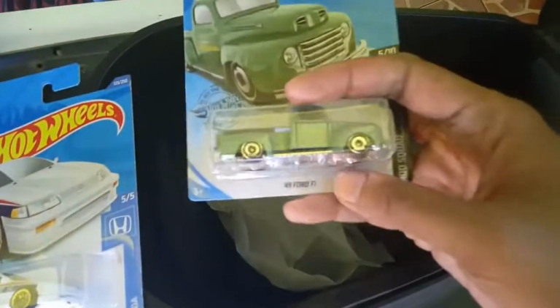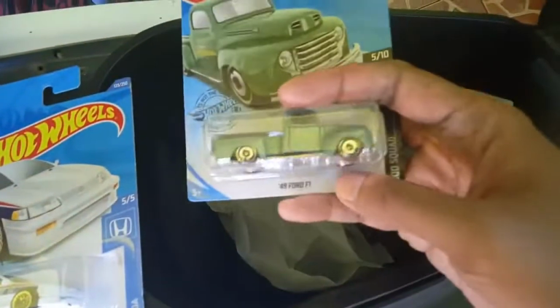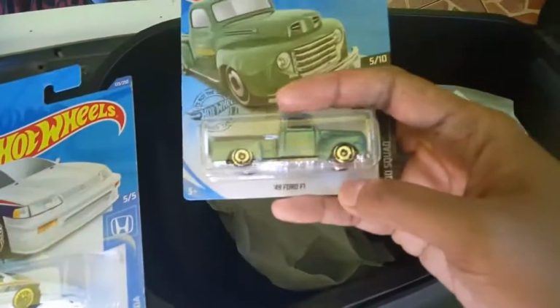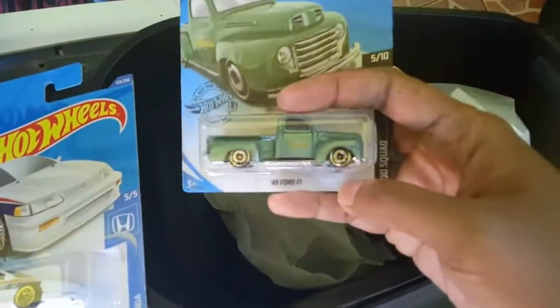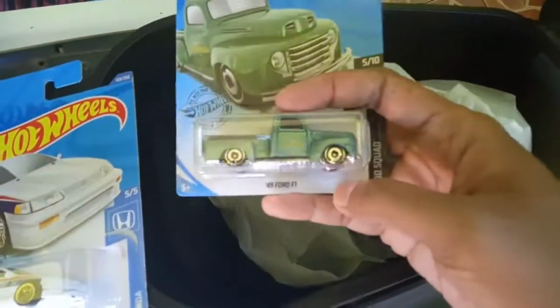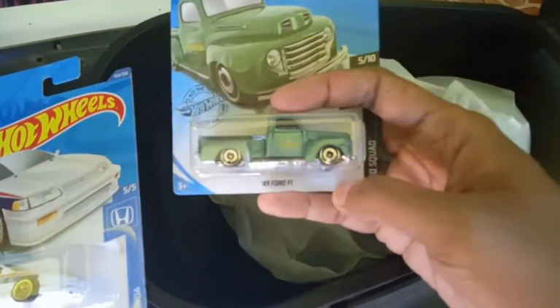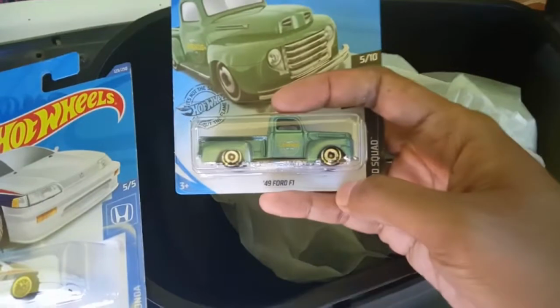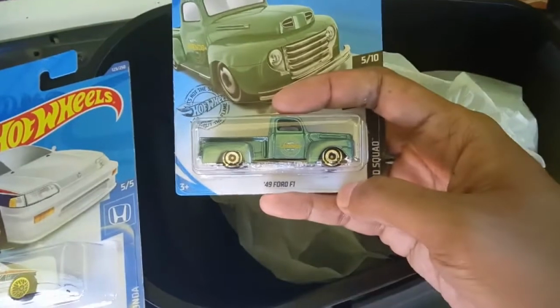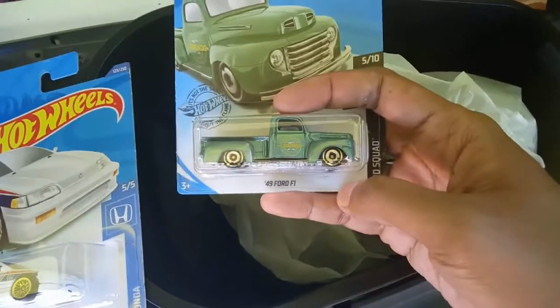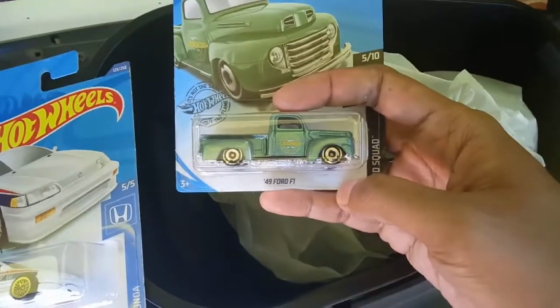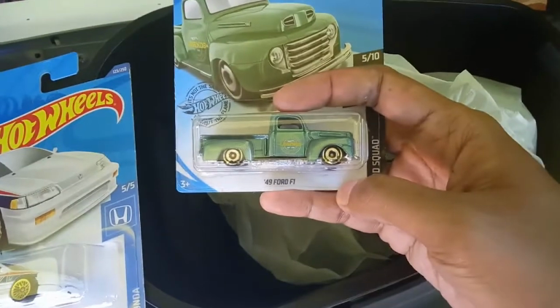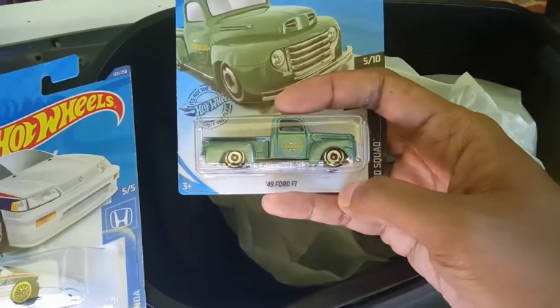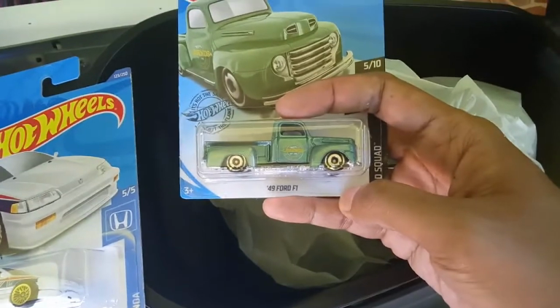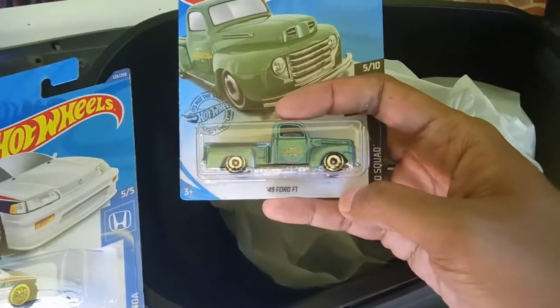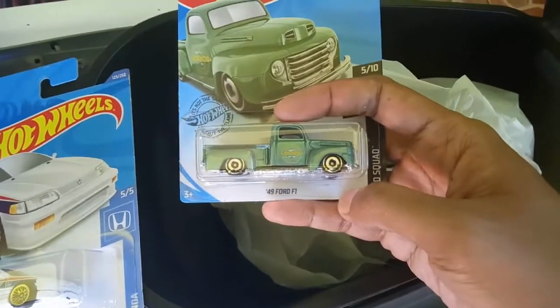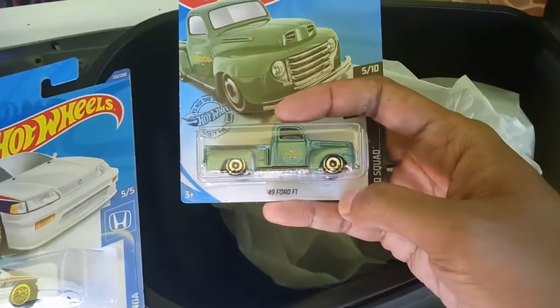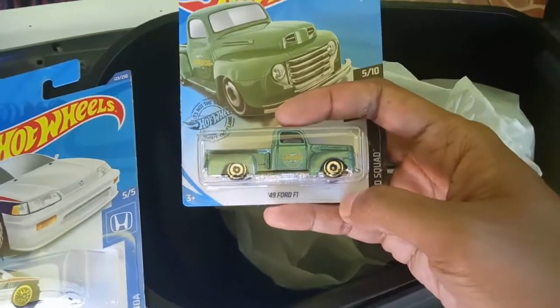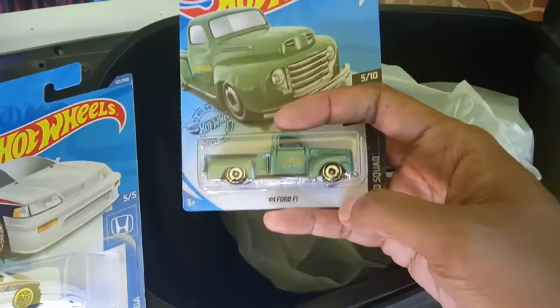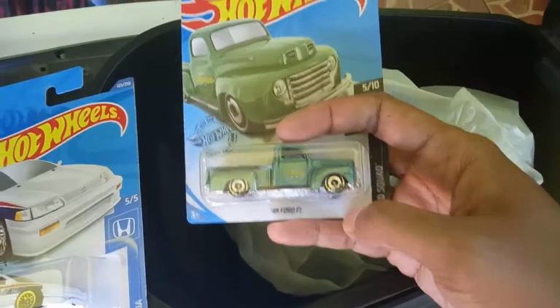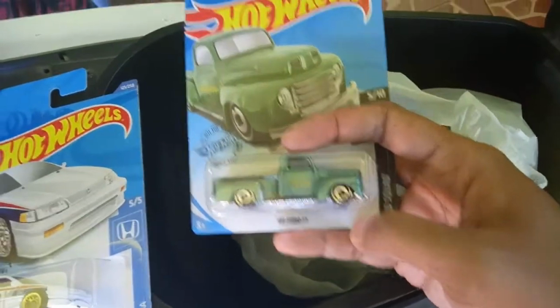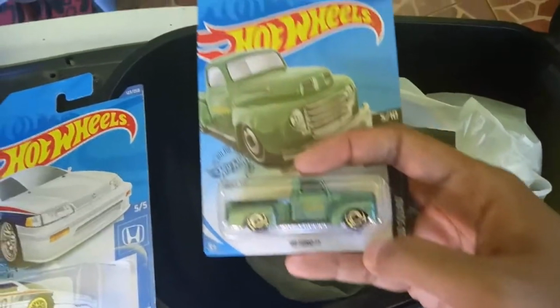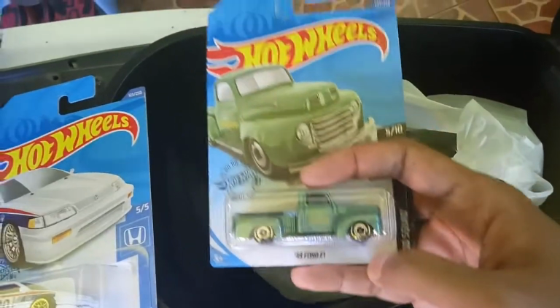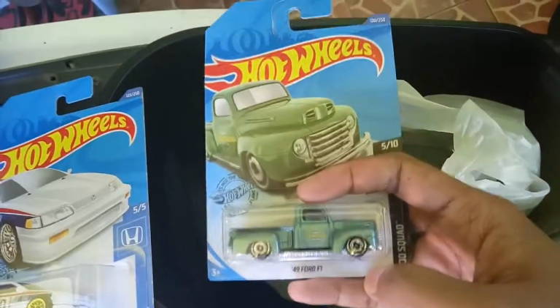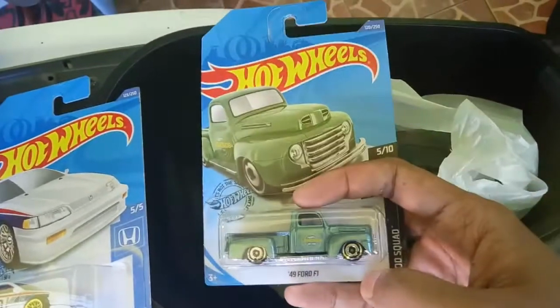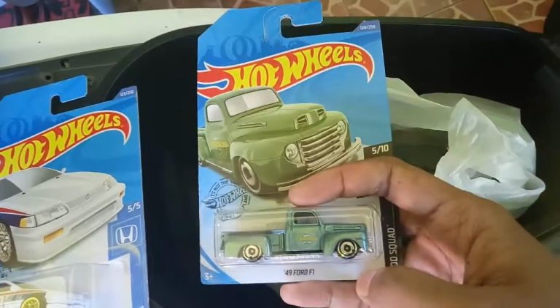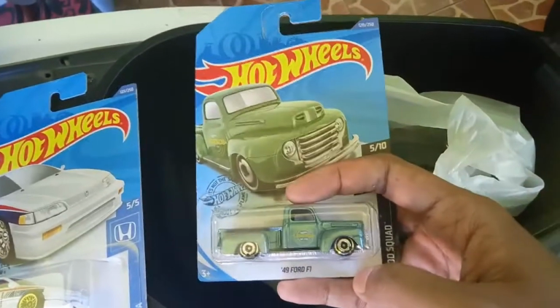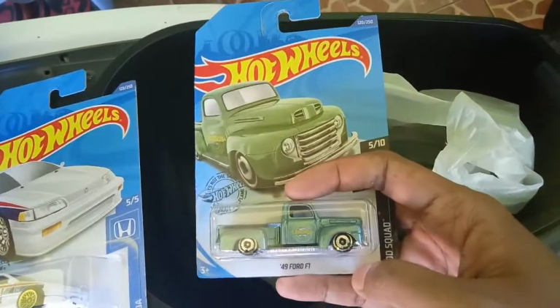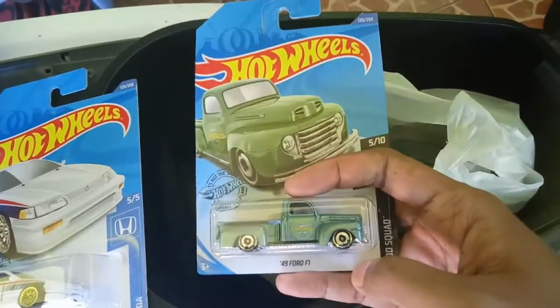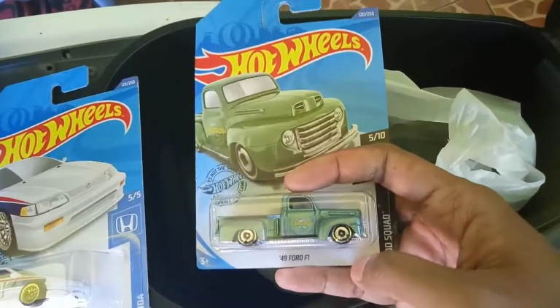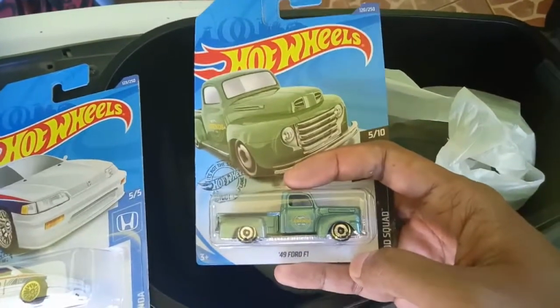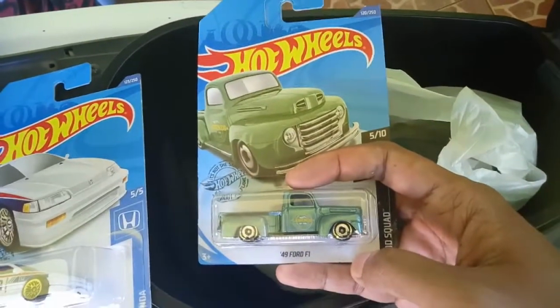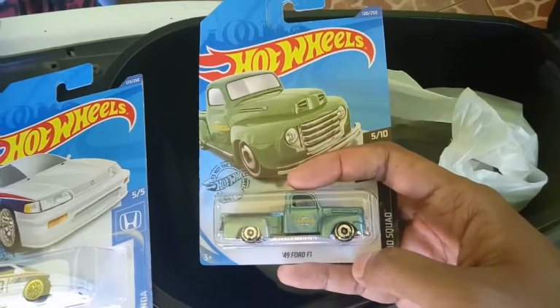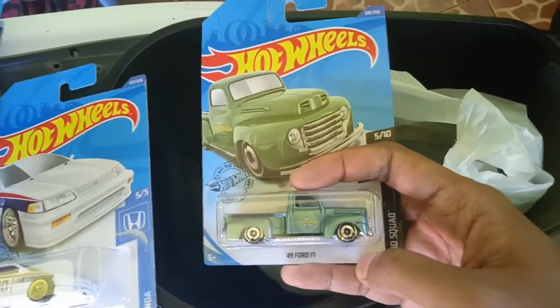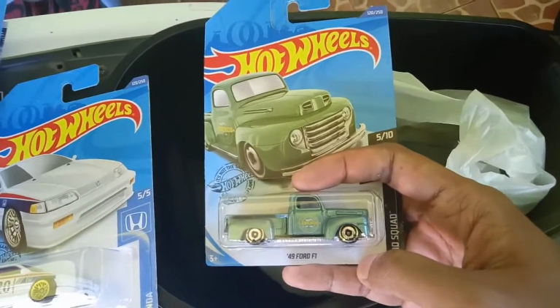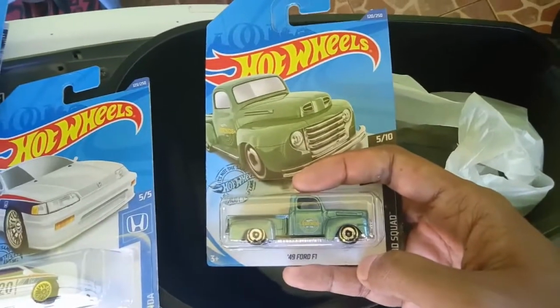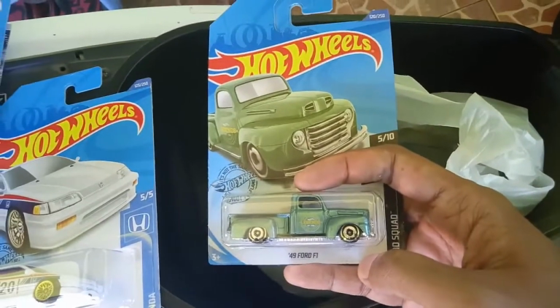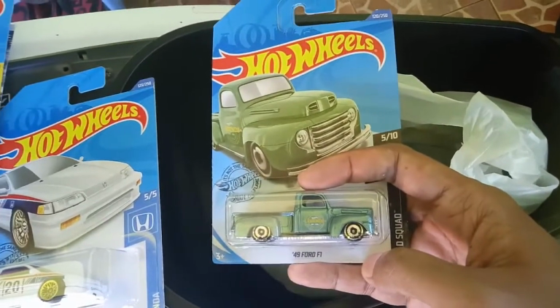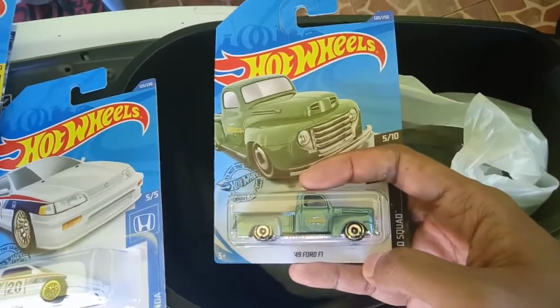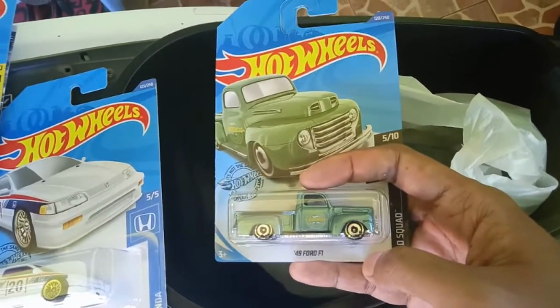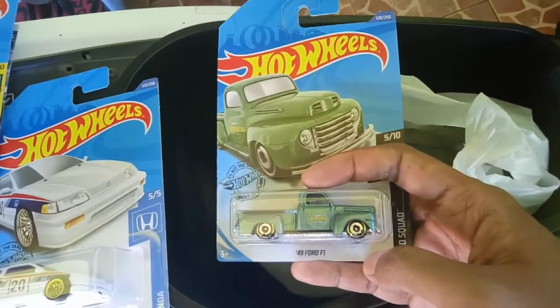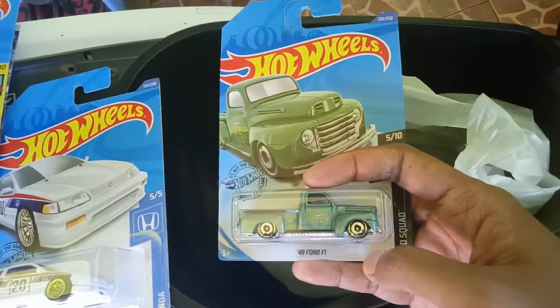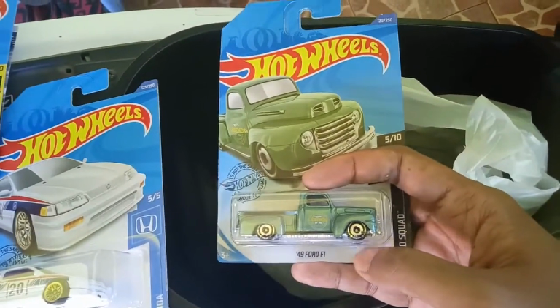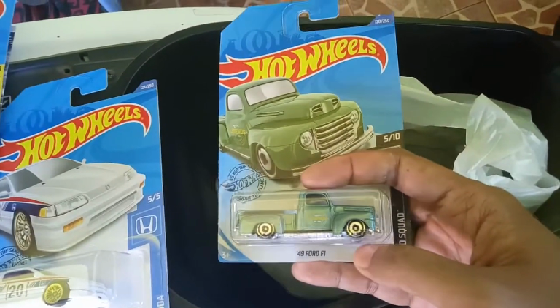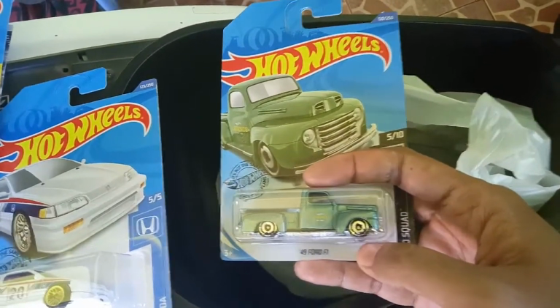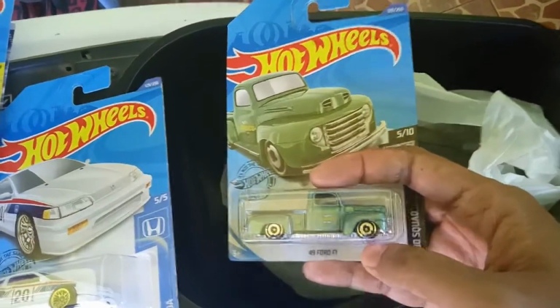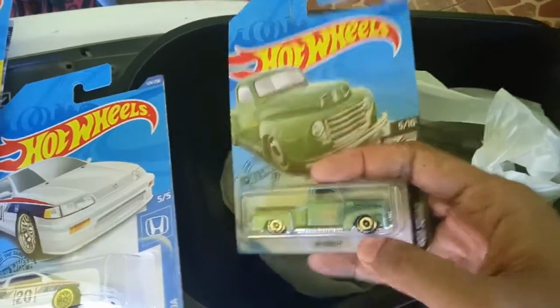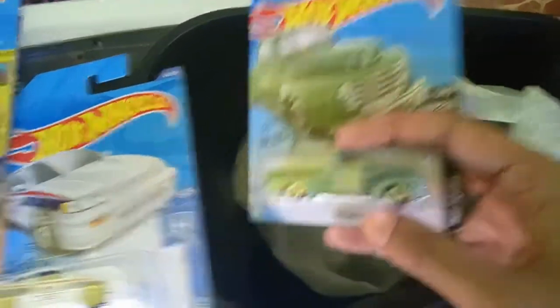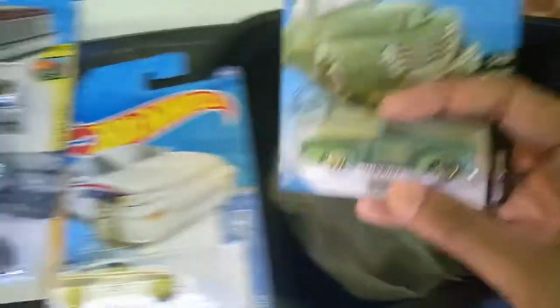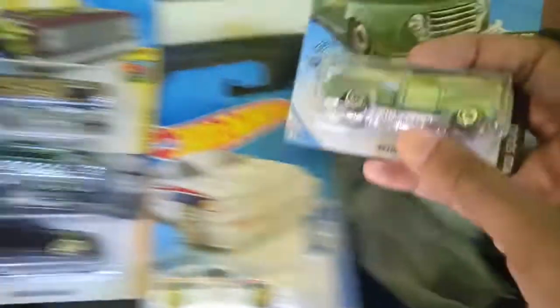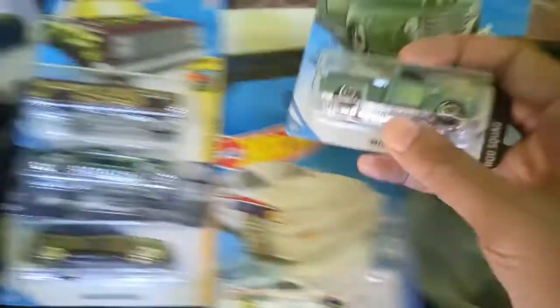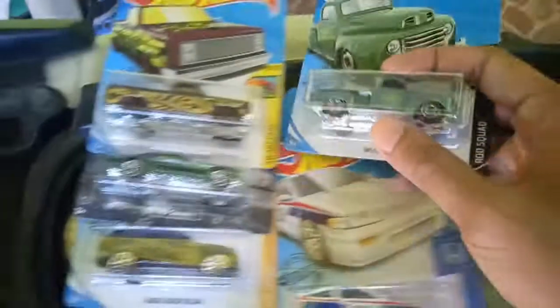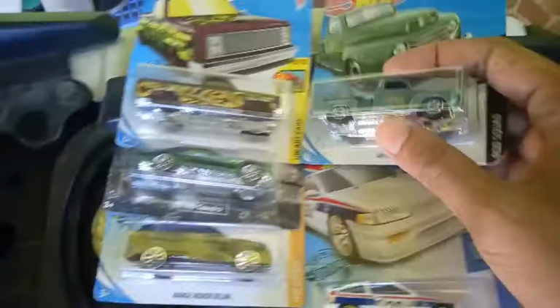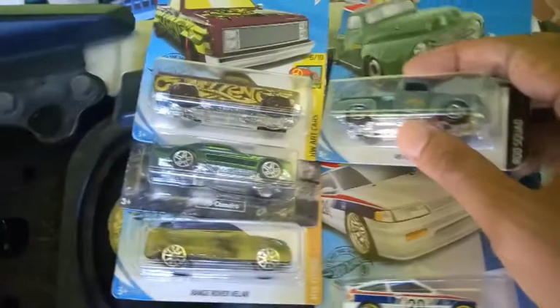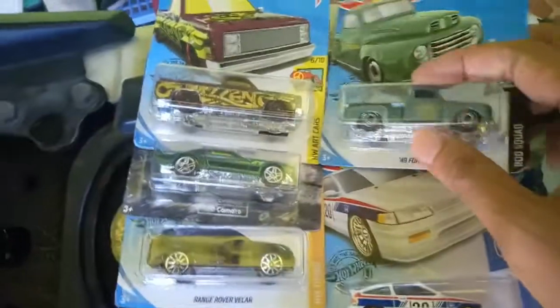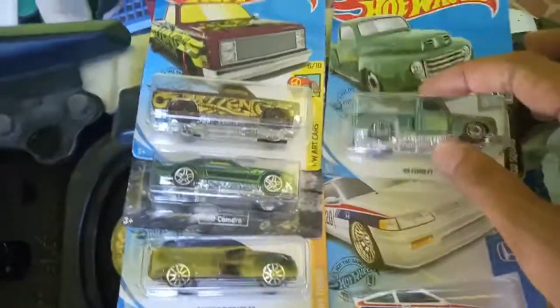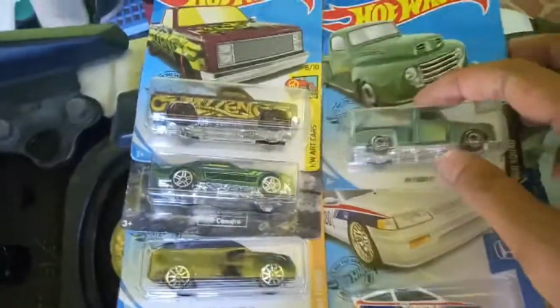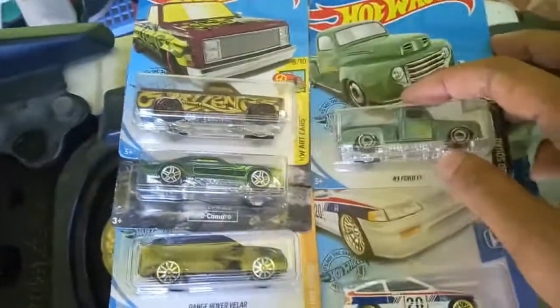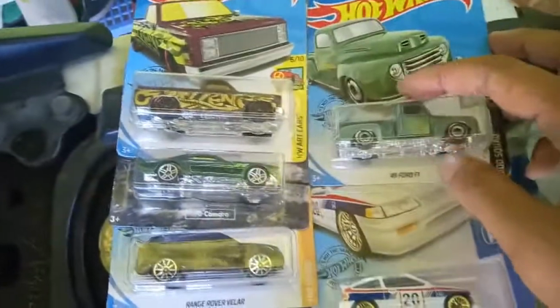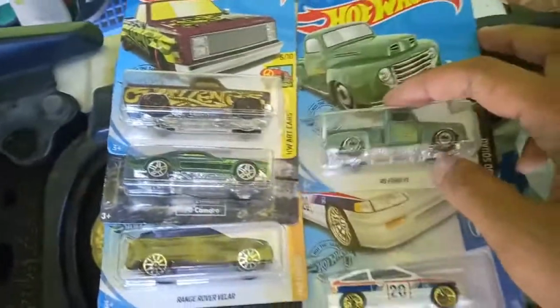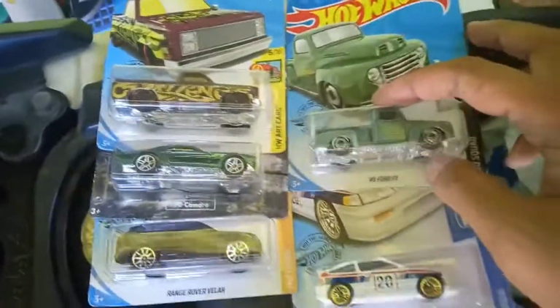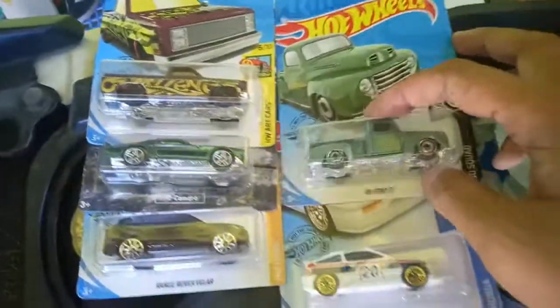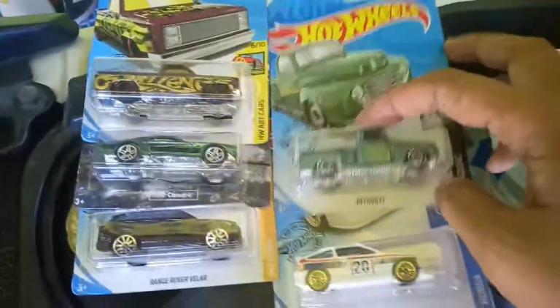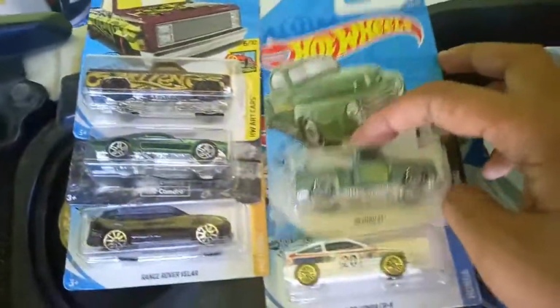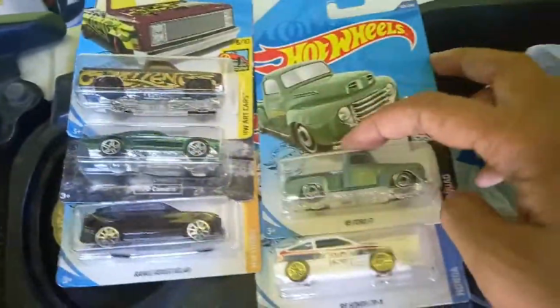It is a 1949 Ford F1 in green. I like it also. Nice pickup.